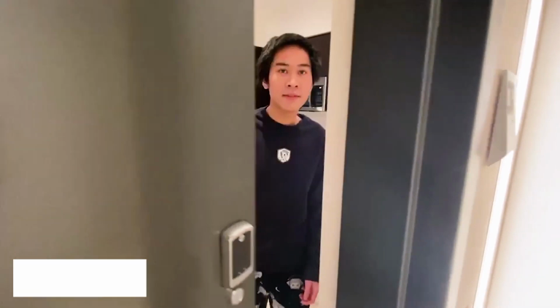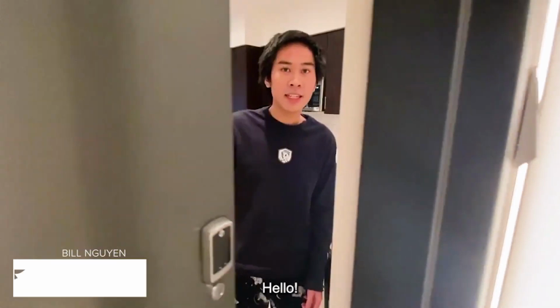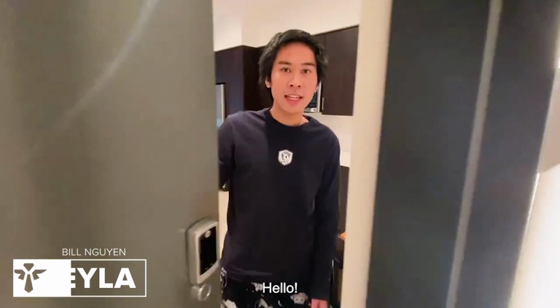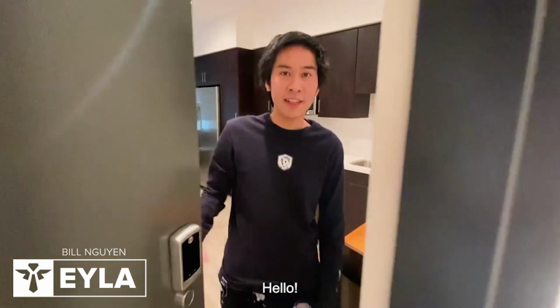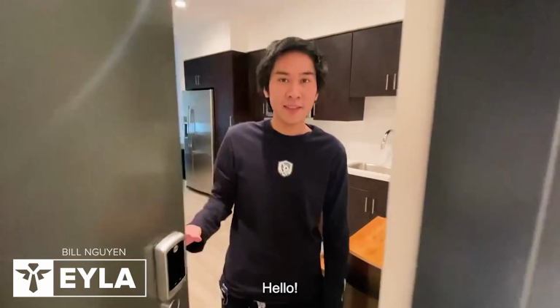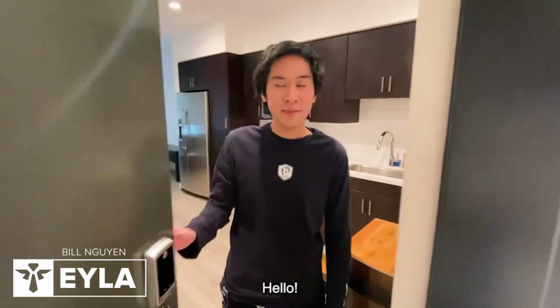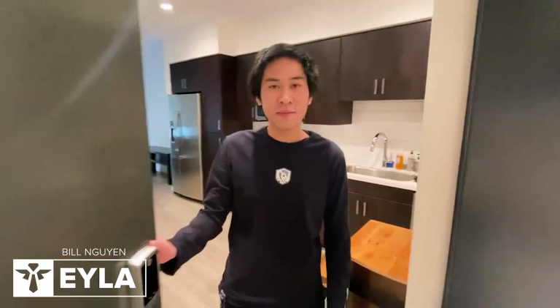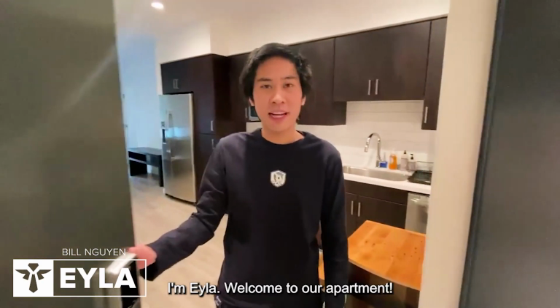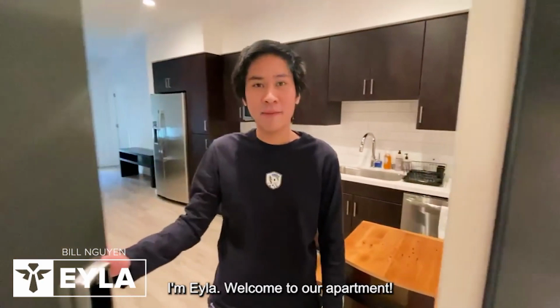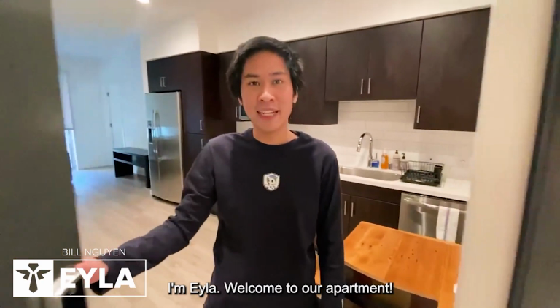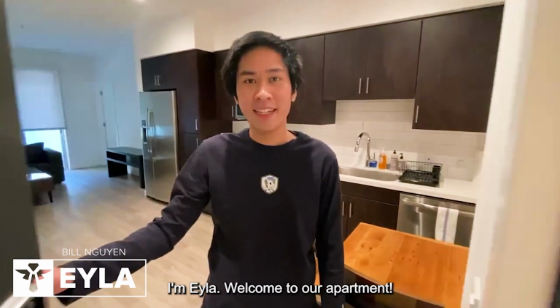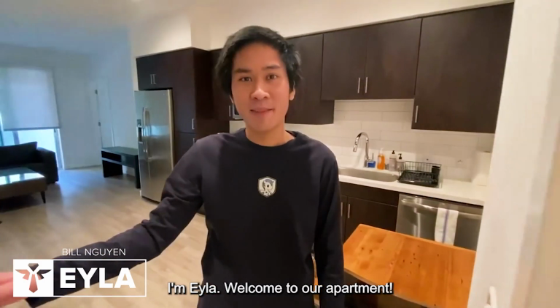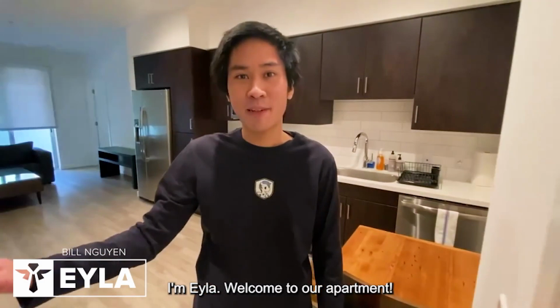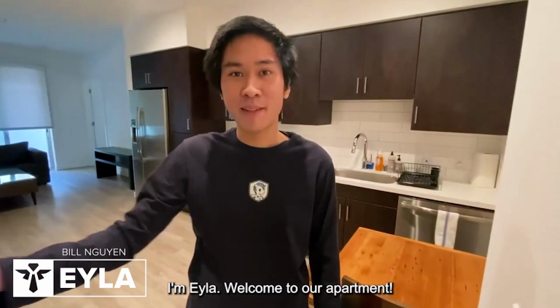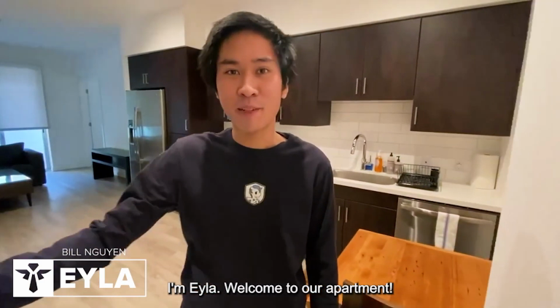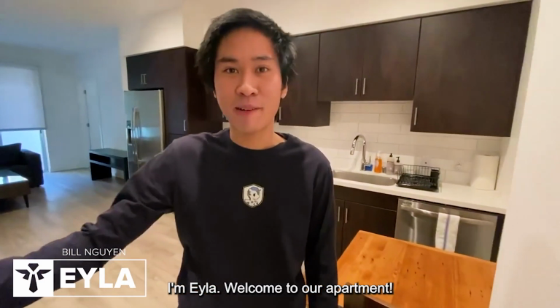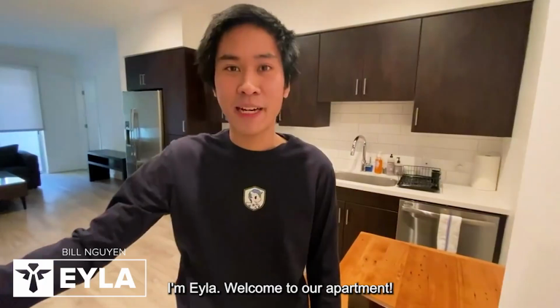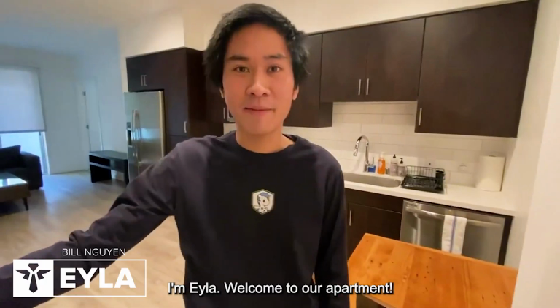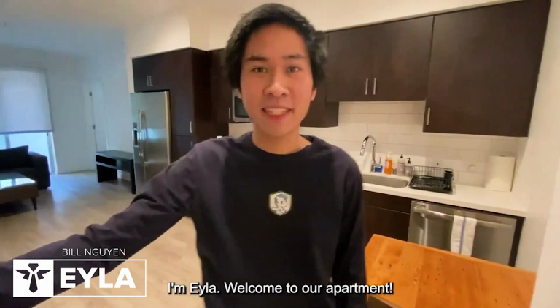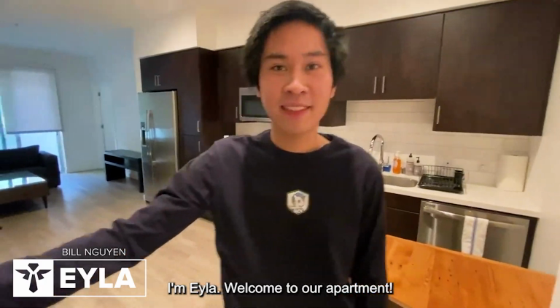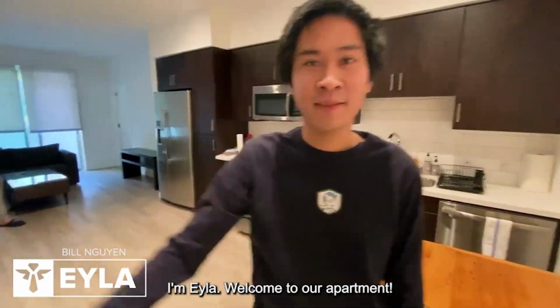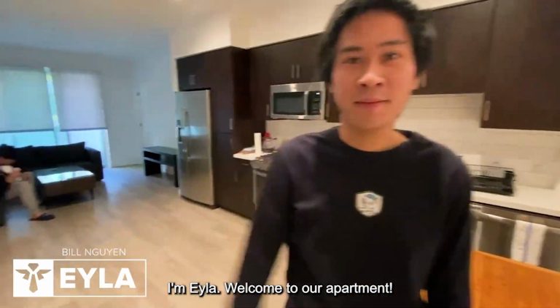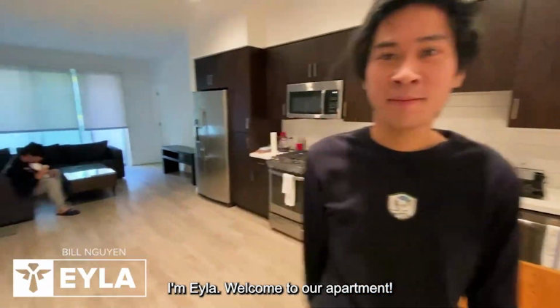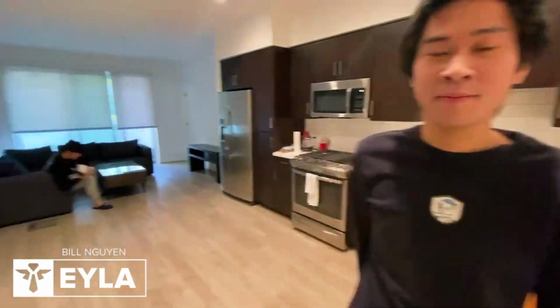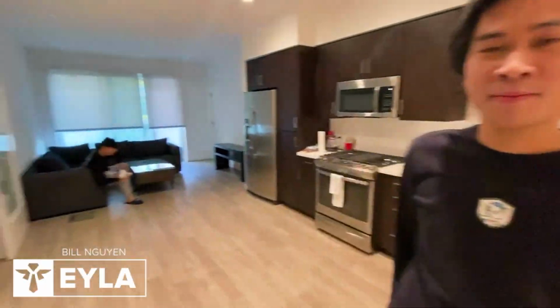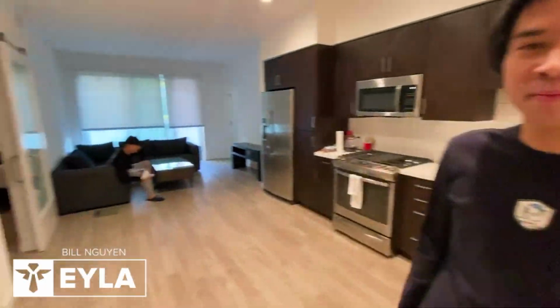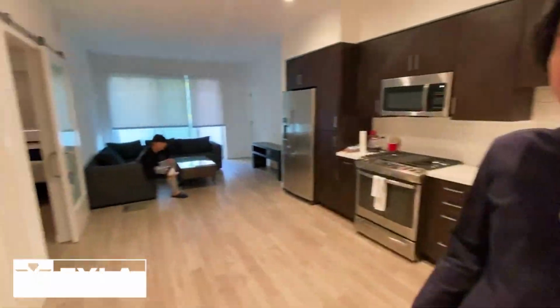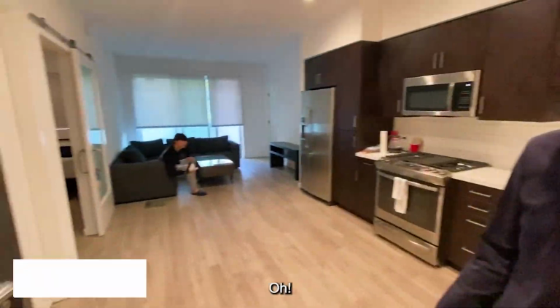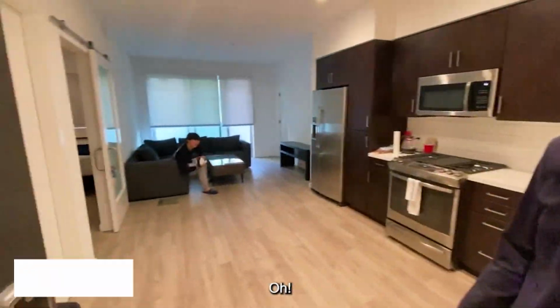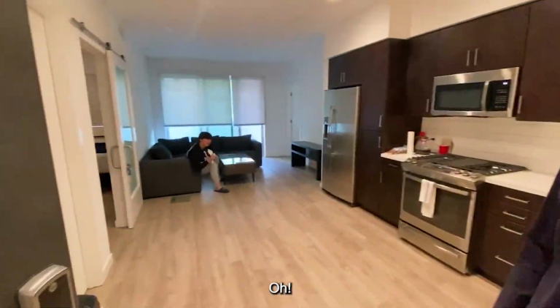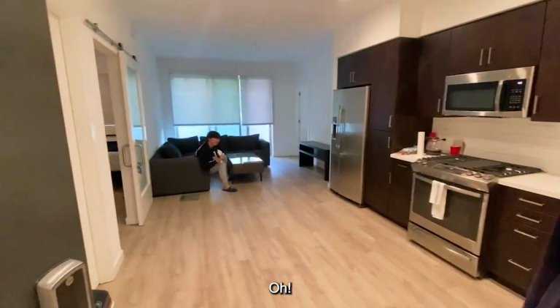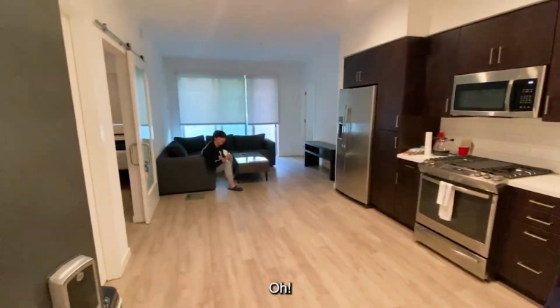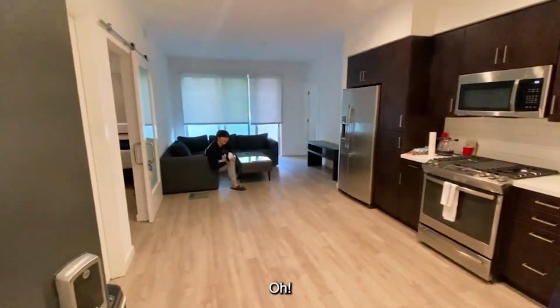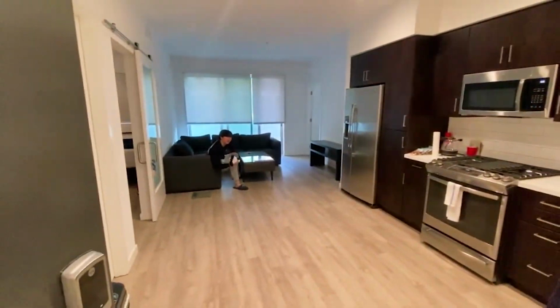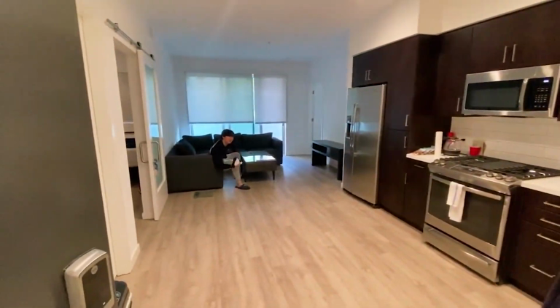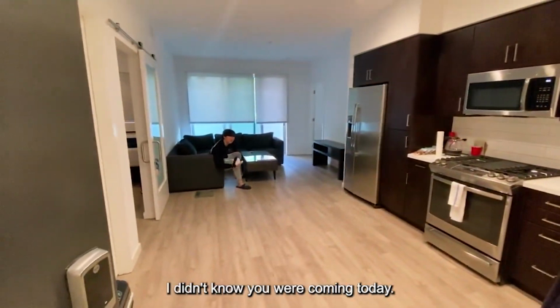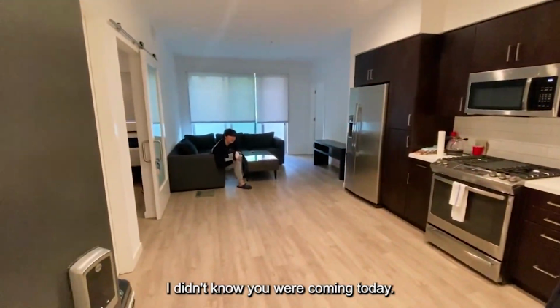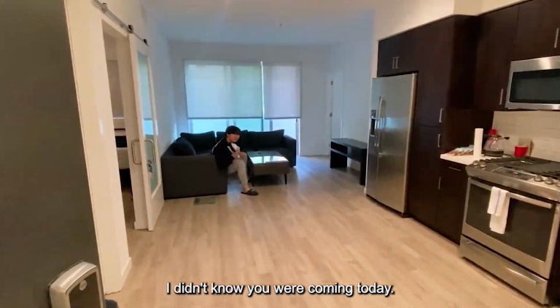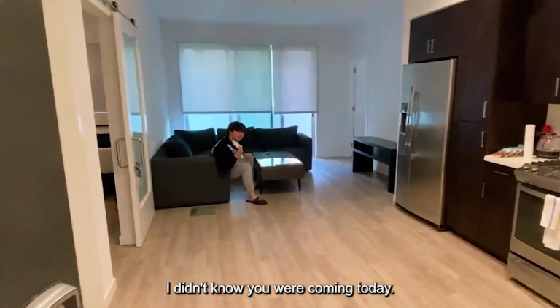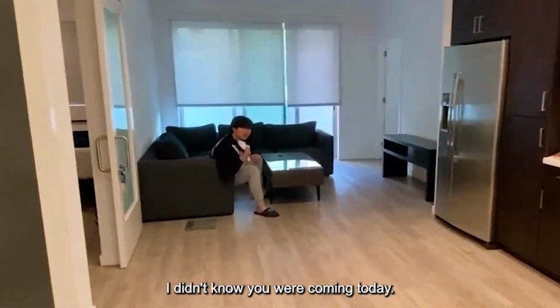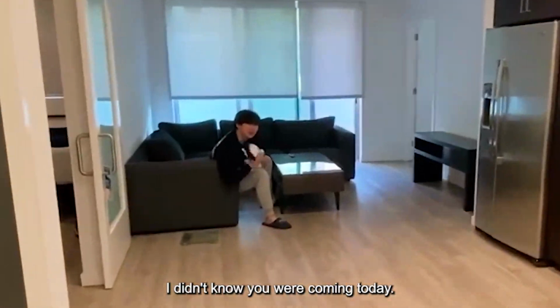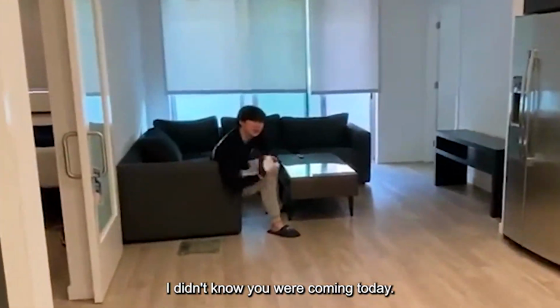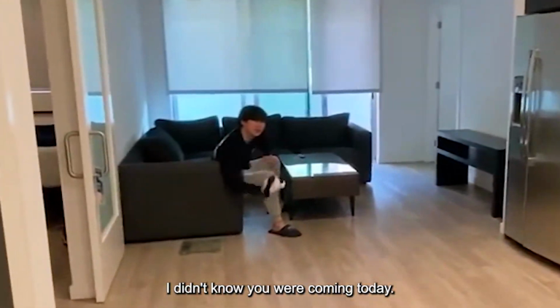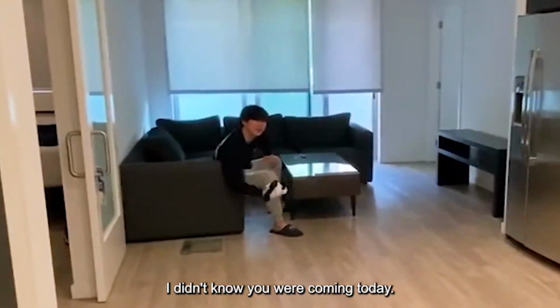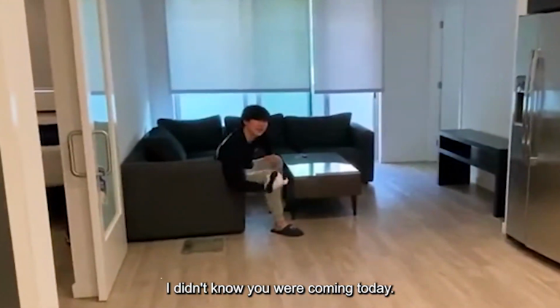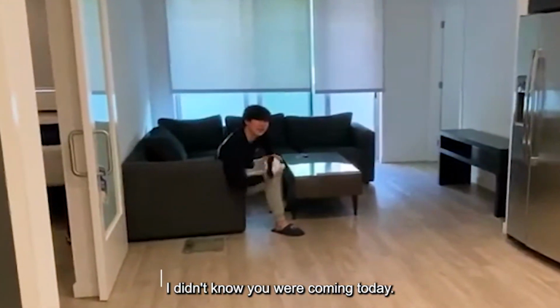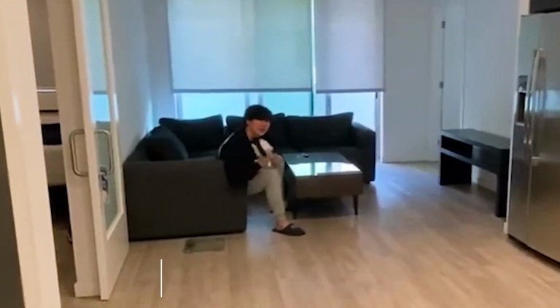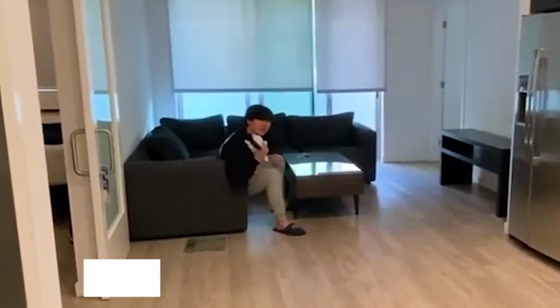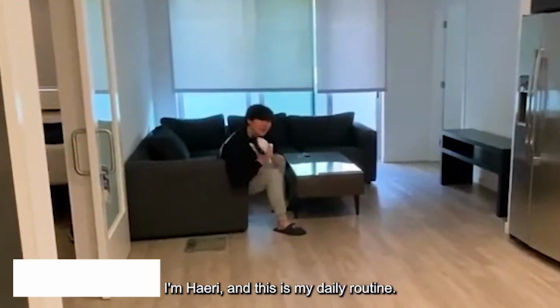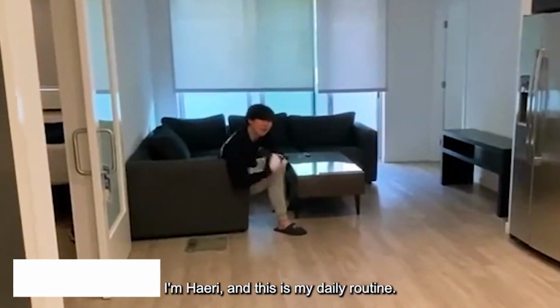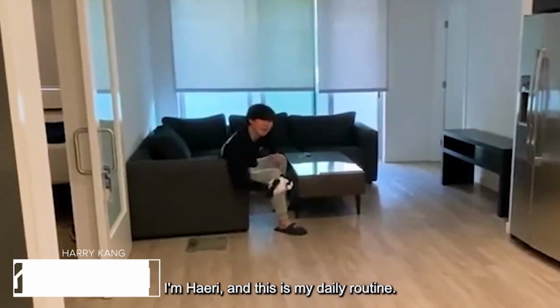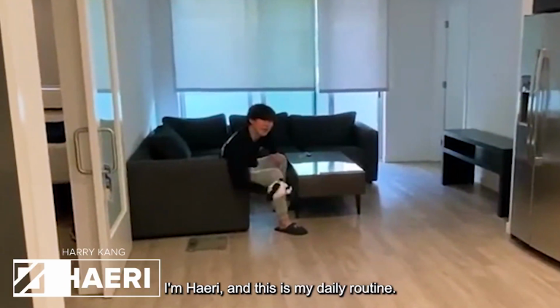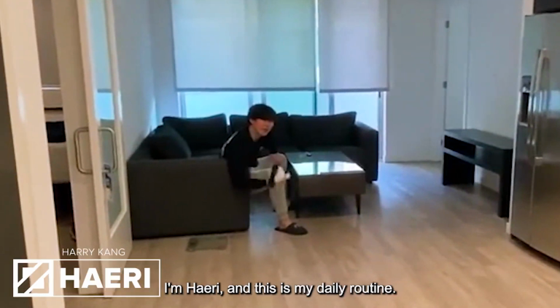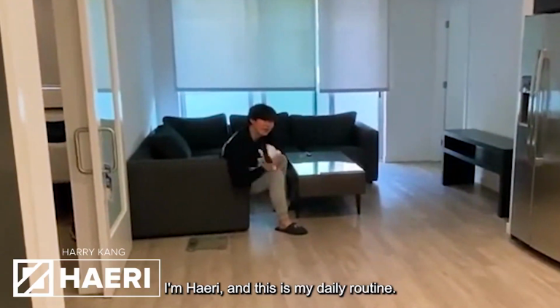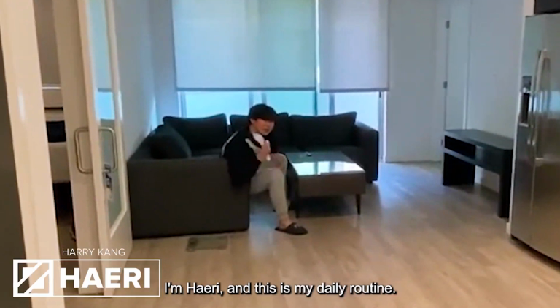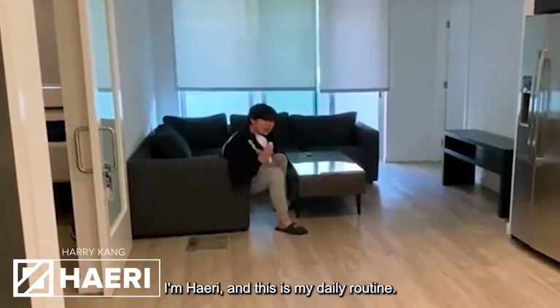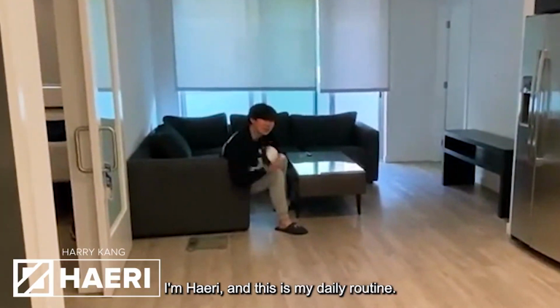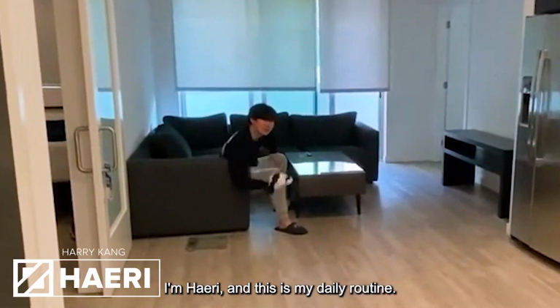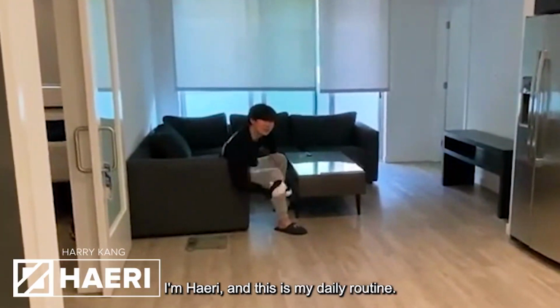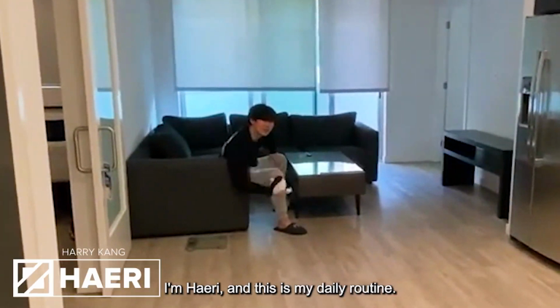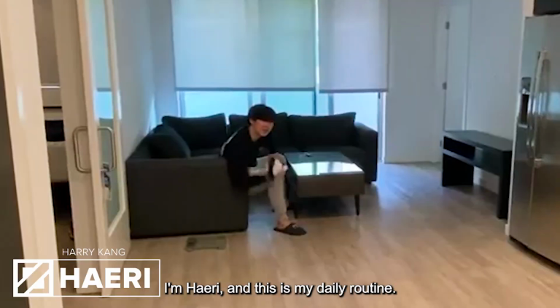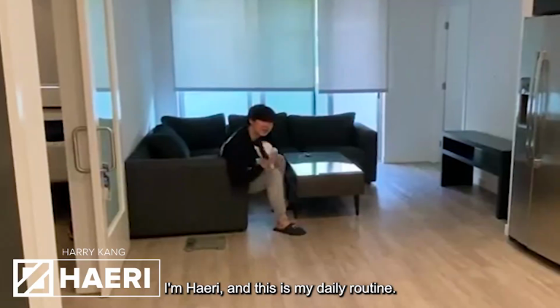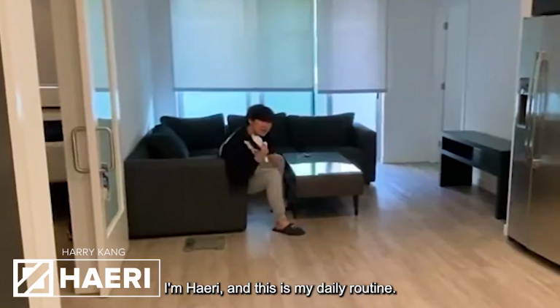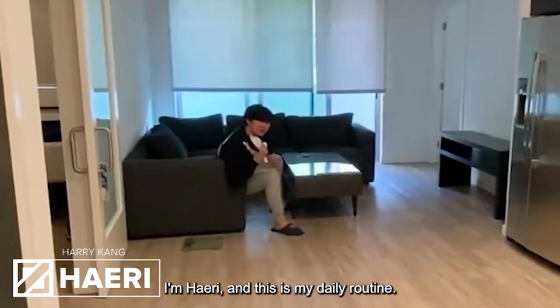Hello, I'm Ayla. Welcome to our apartment. I didn't know you were coming today. I'm Harry and this is my daily routine.